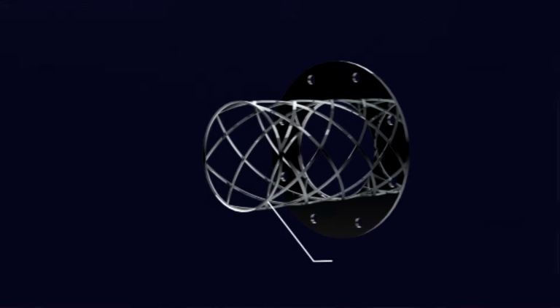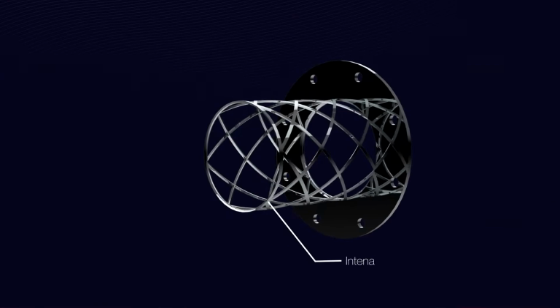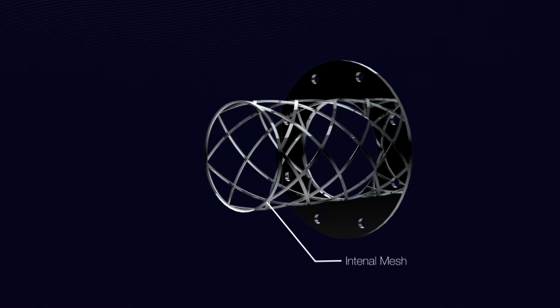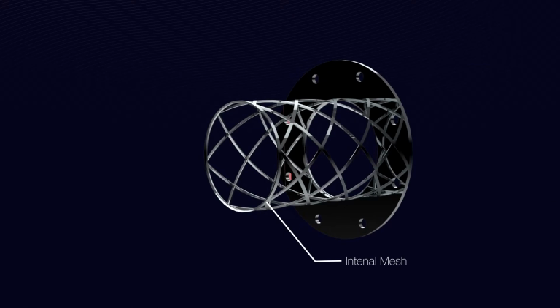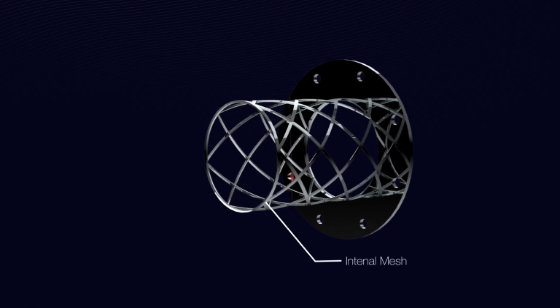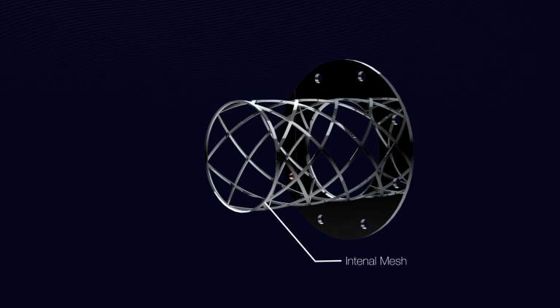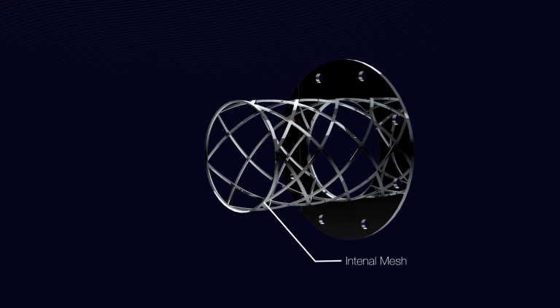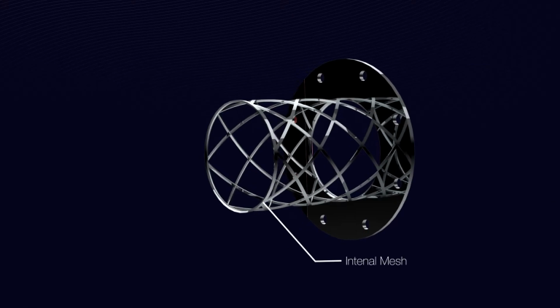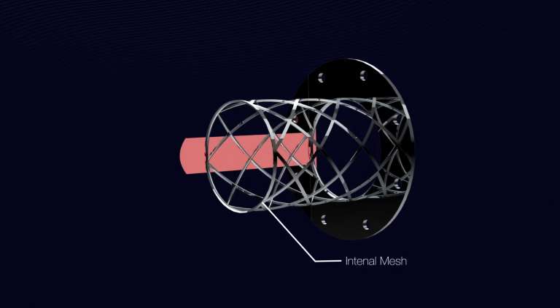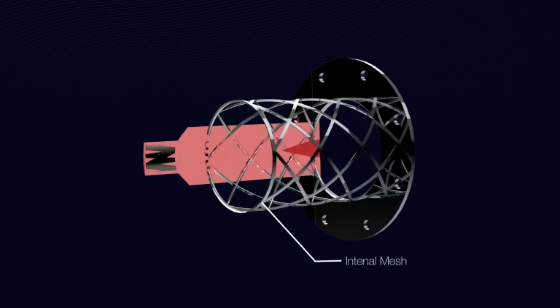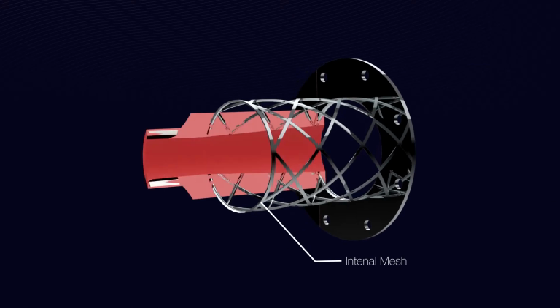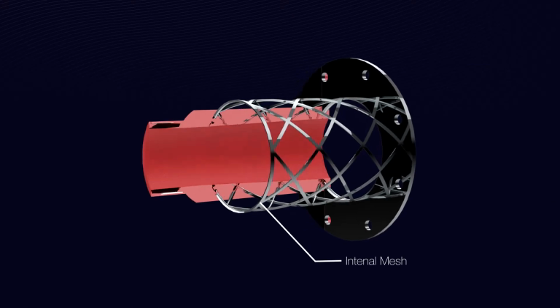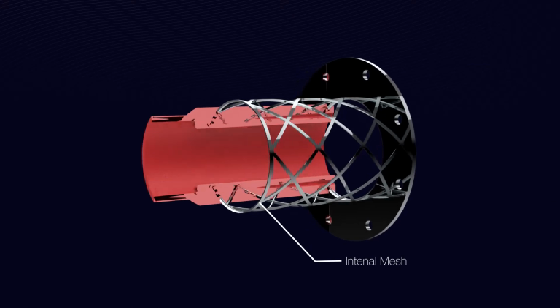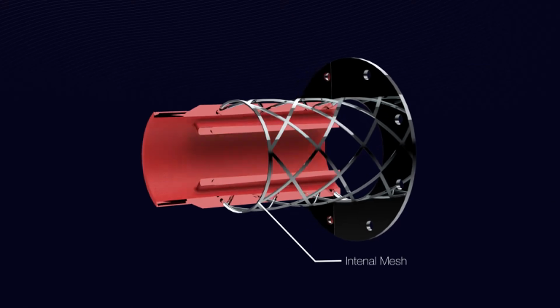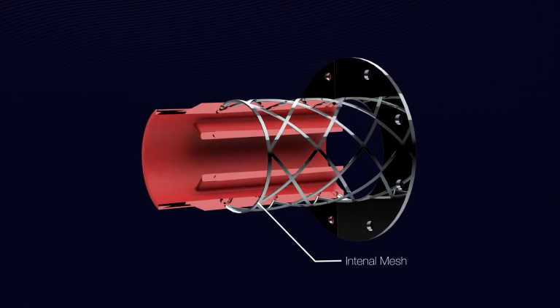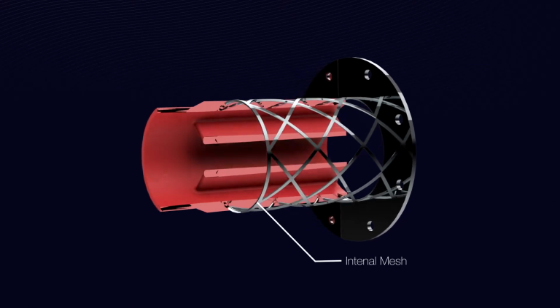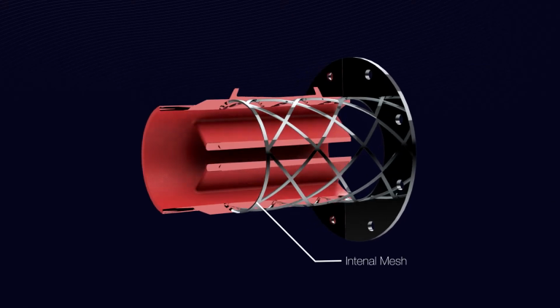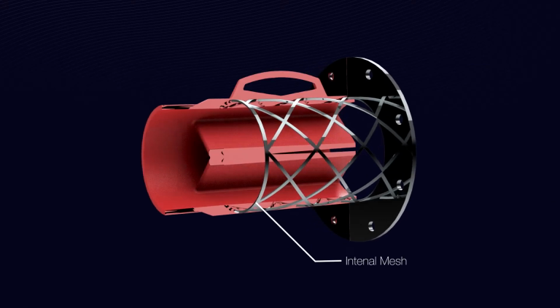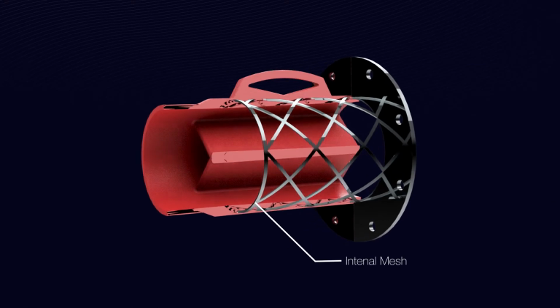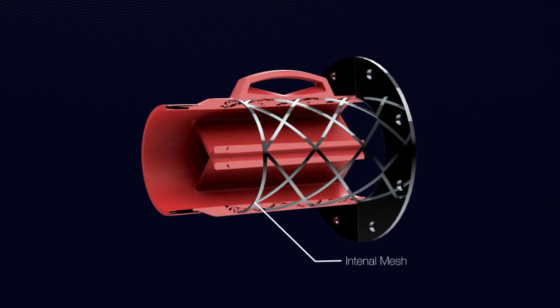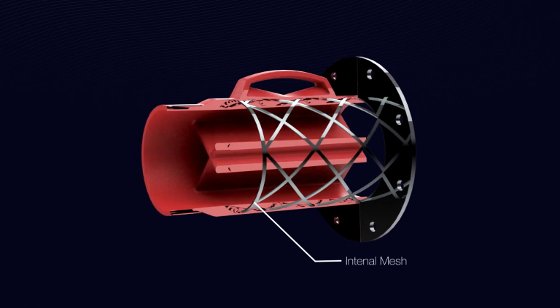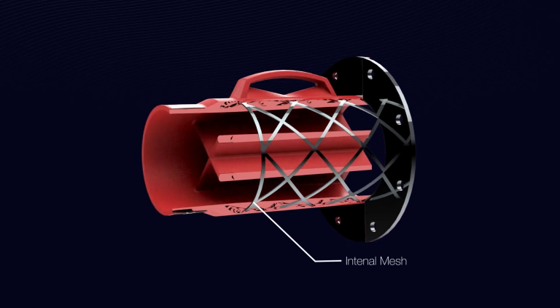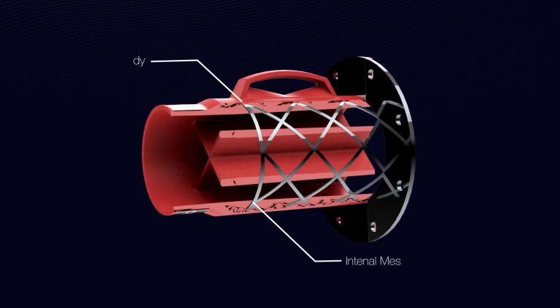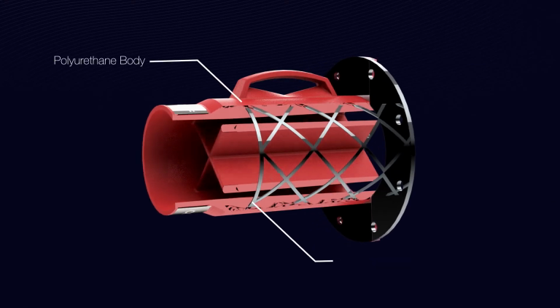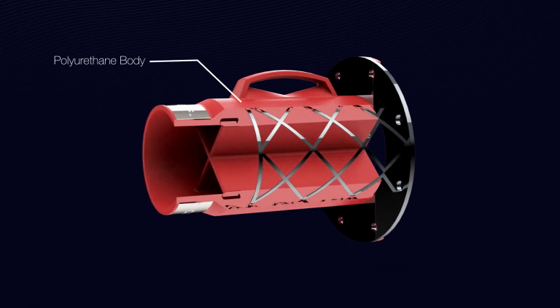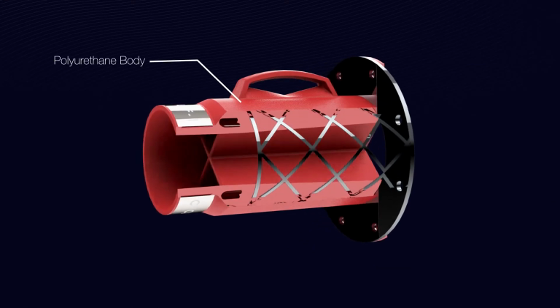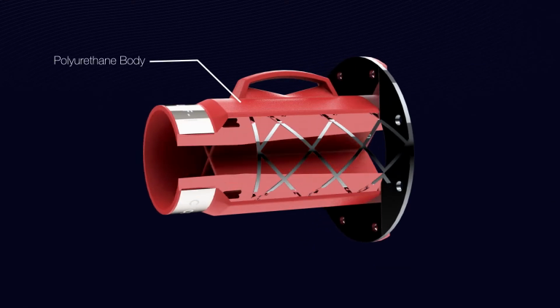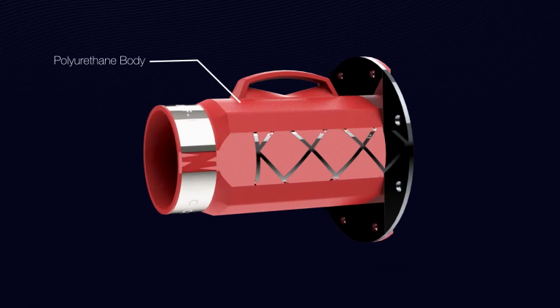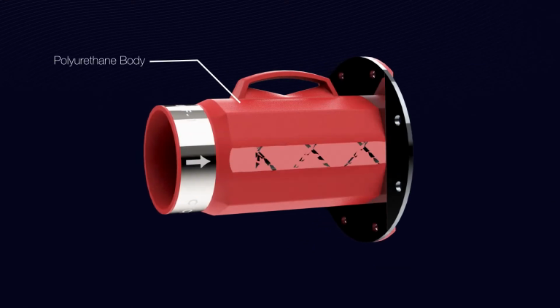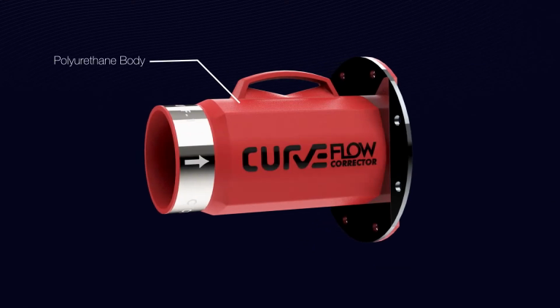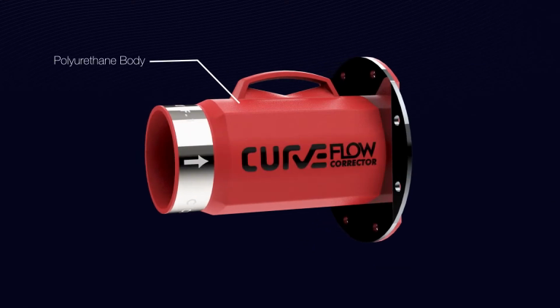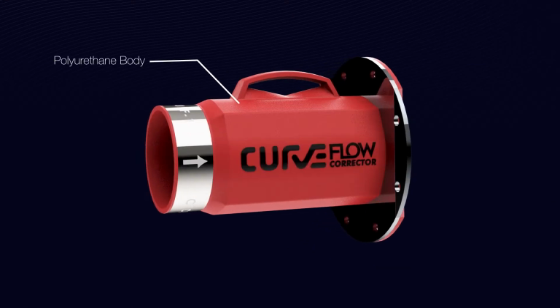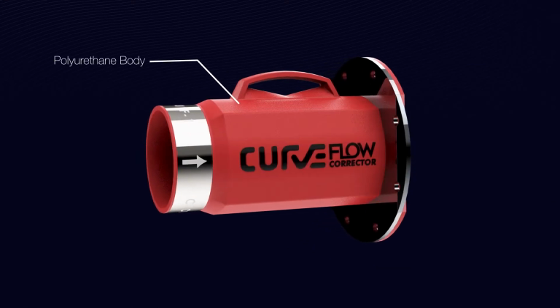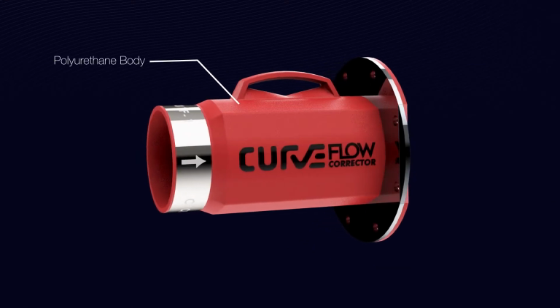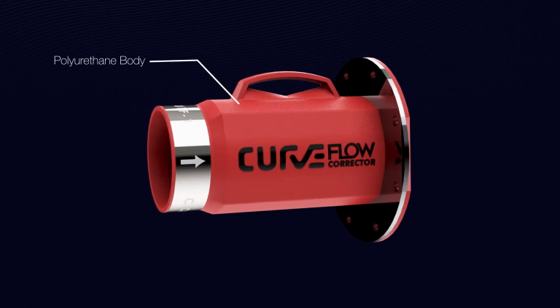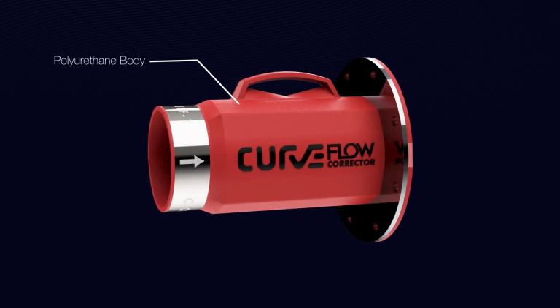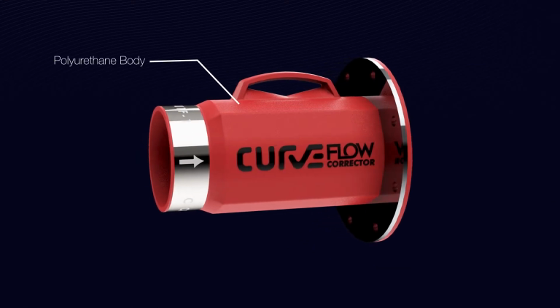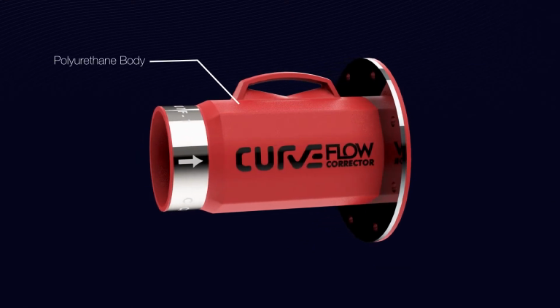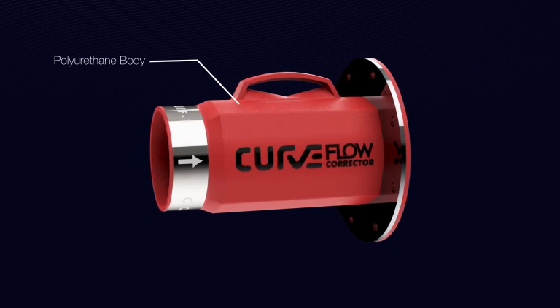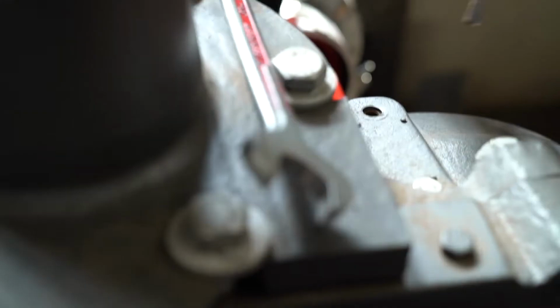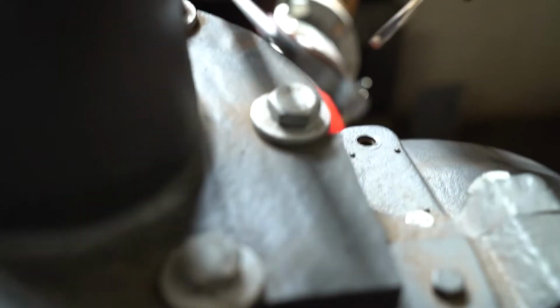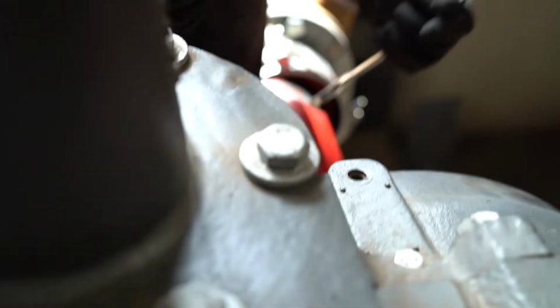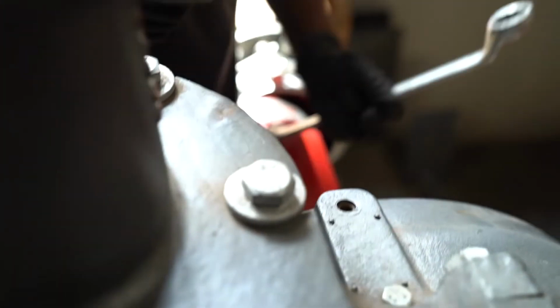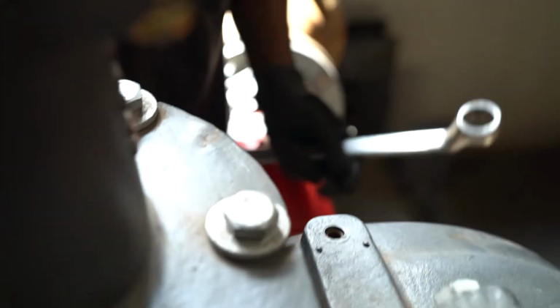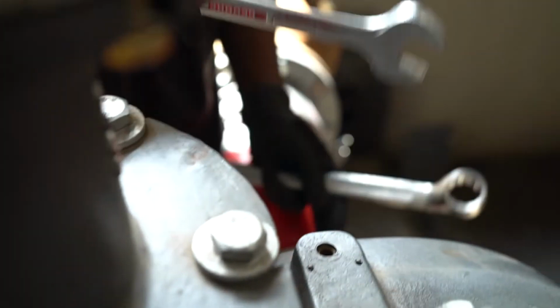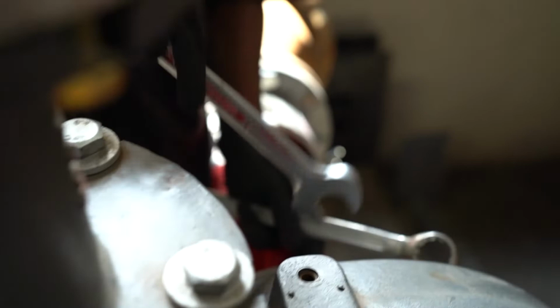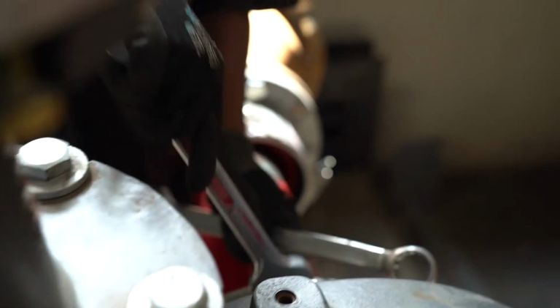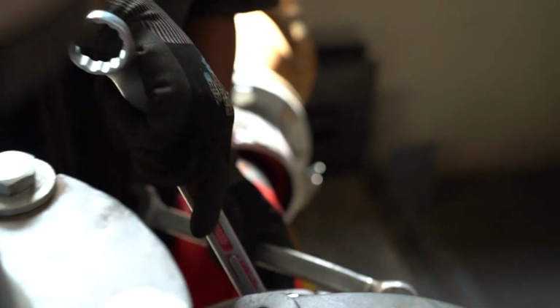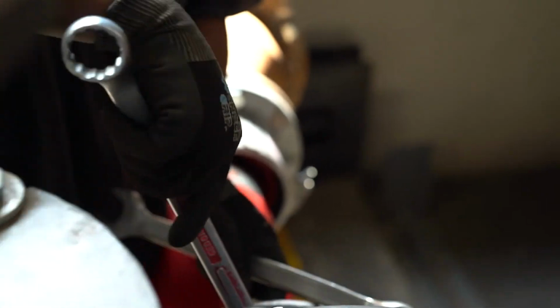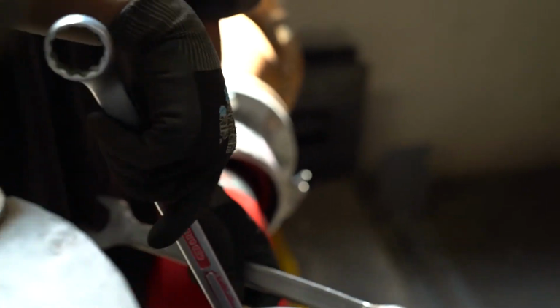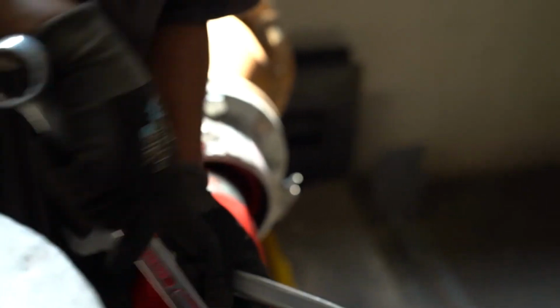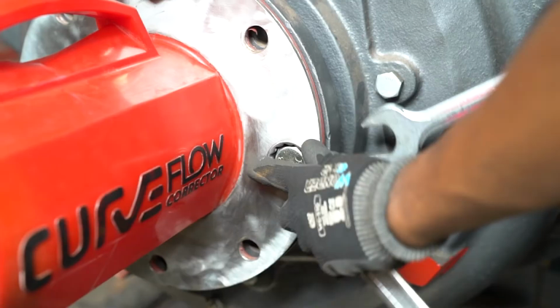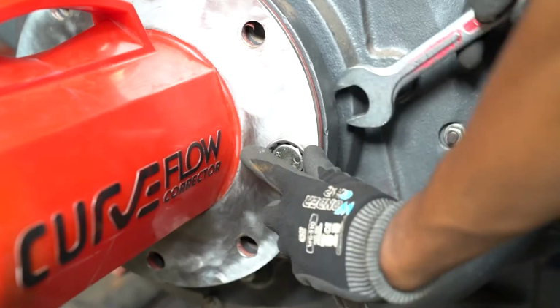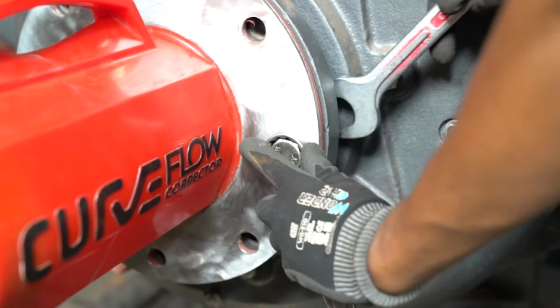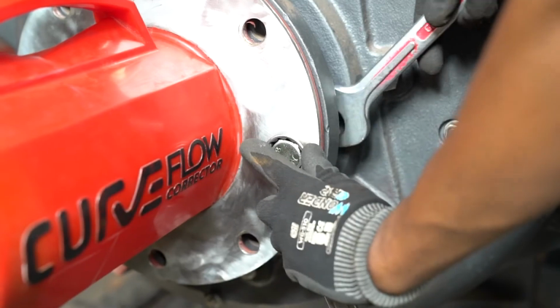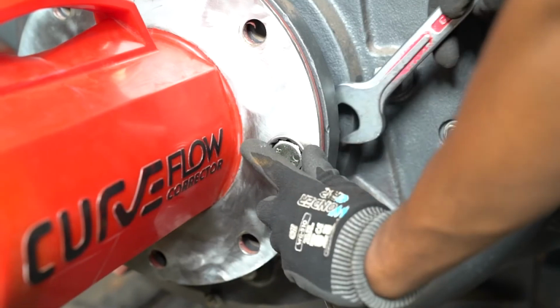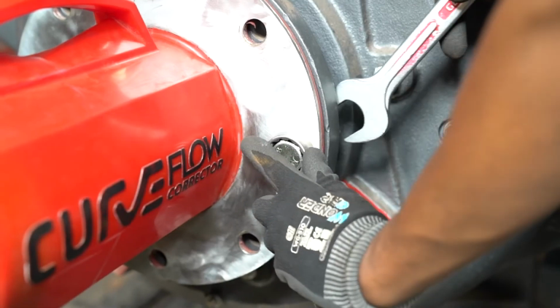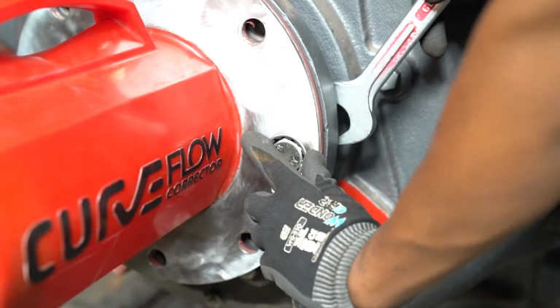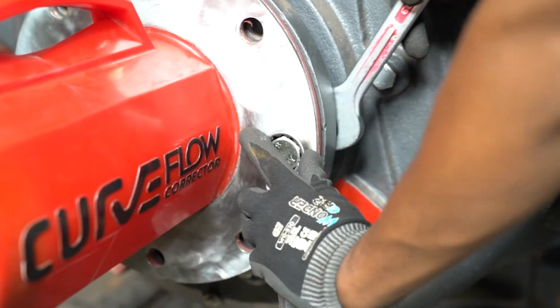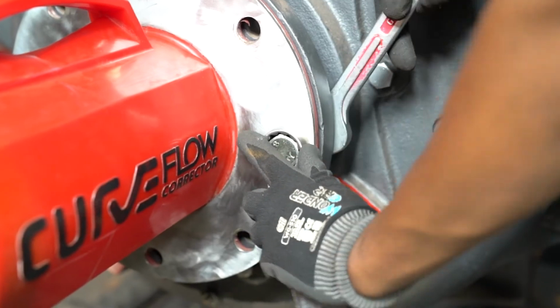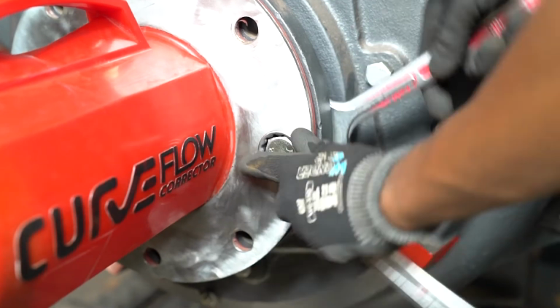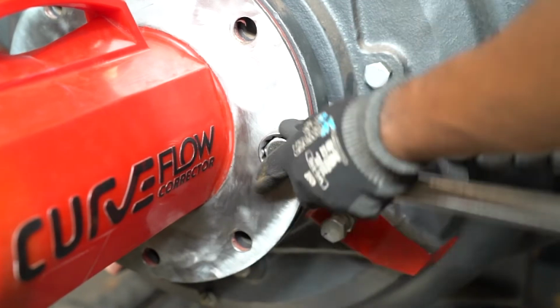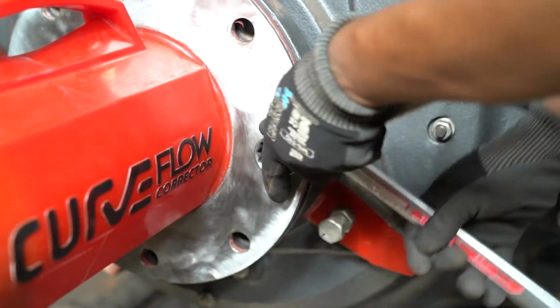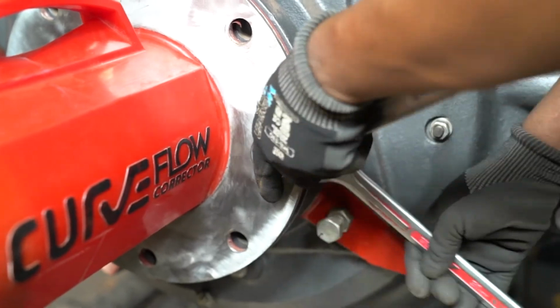The Curve Flow Corrector is made of strong yet lightweight polyurethane to ensure that it can easily be removed by just one person.